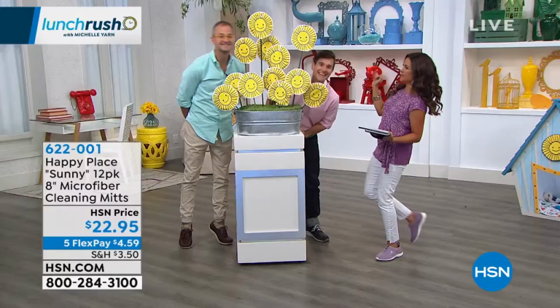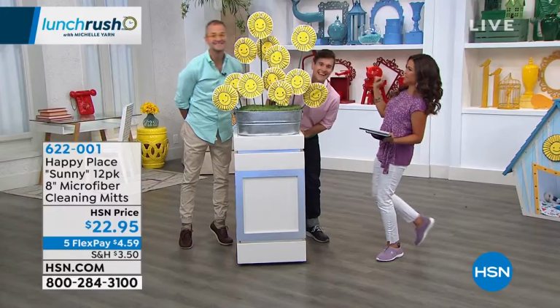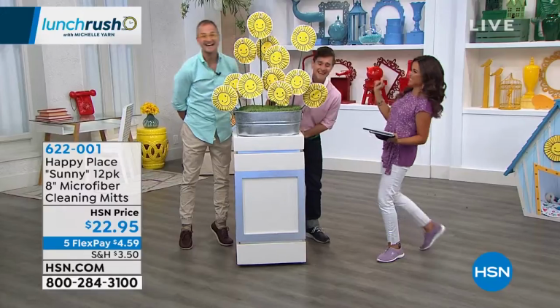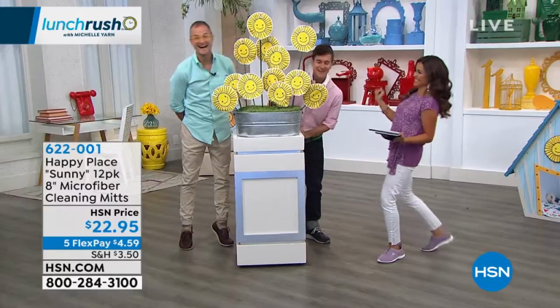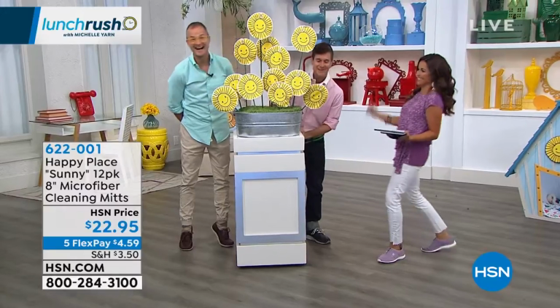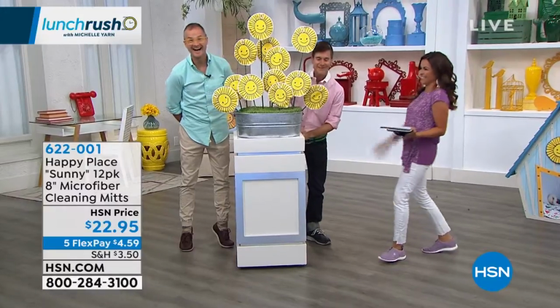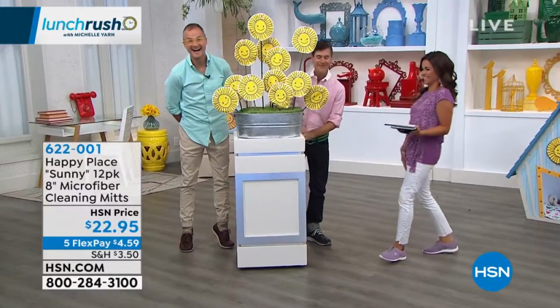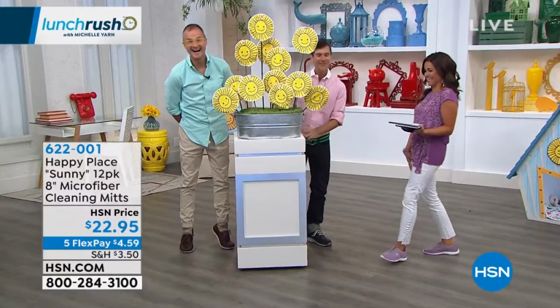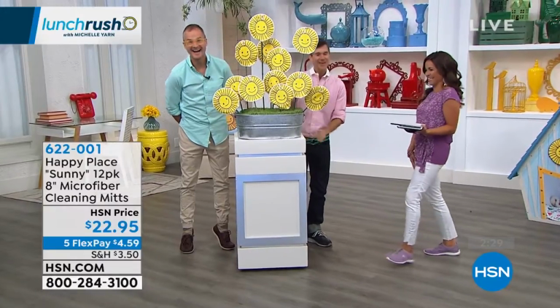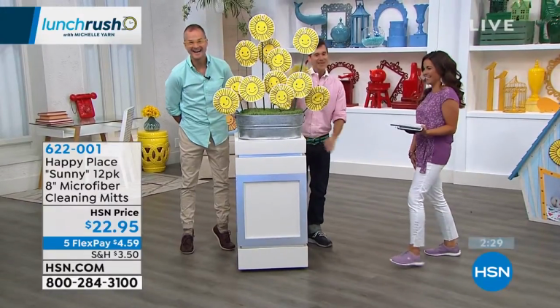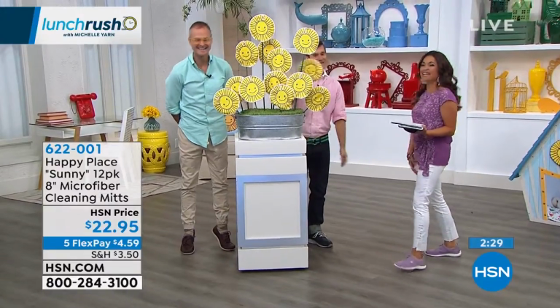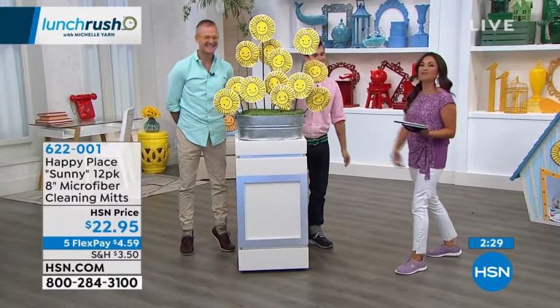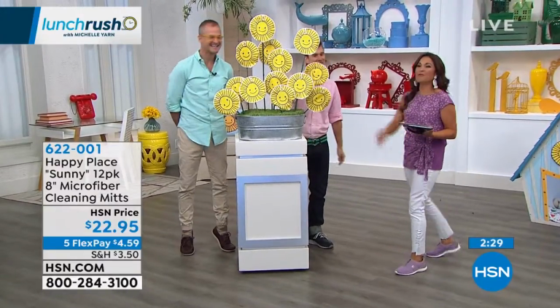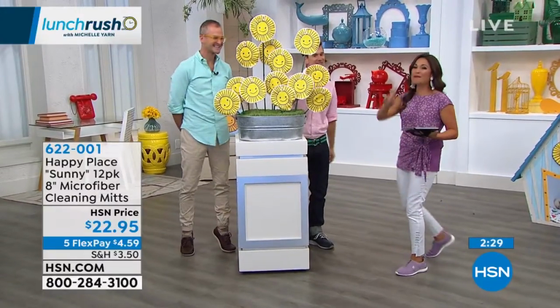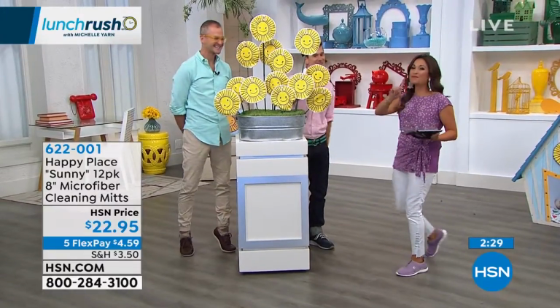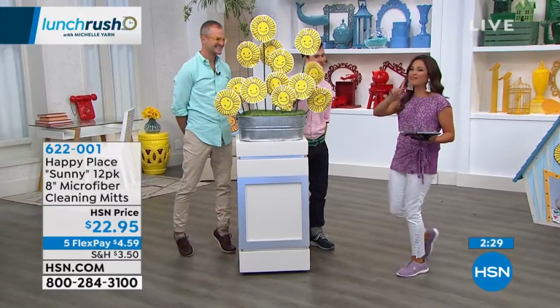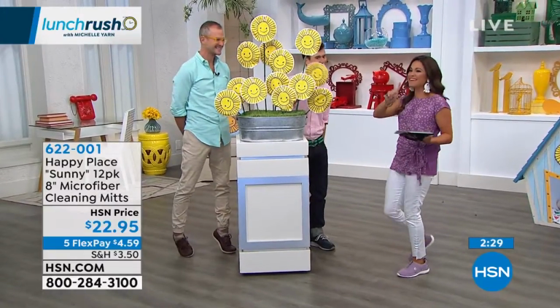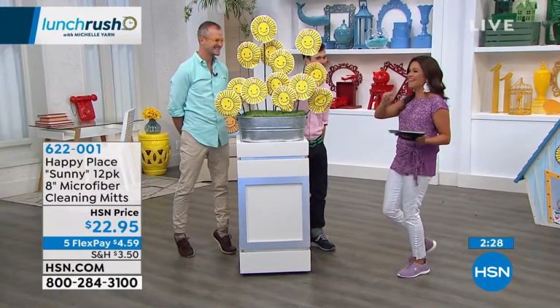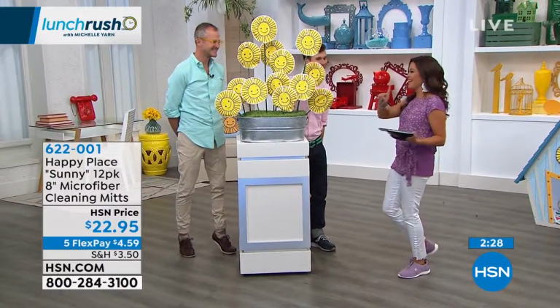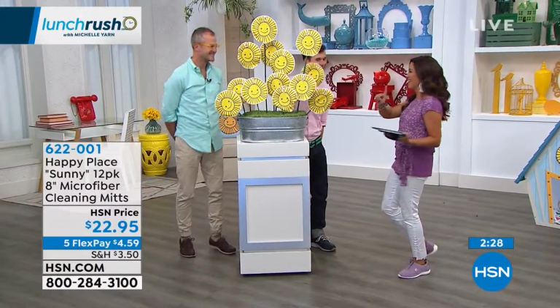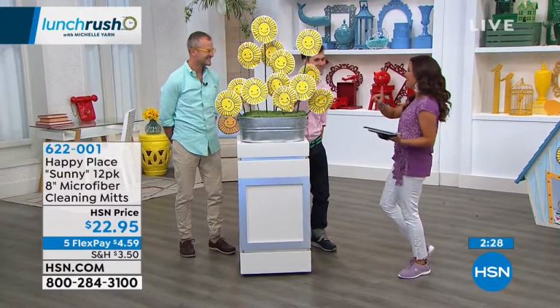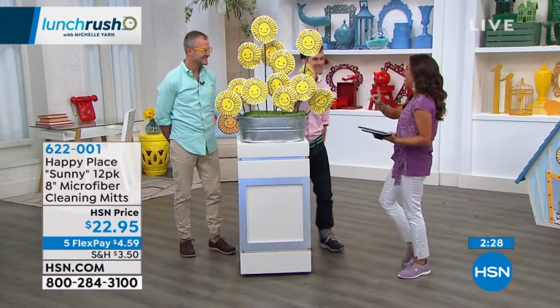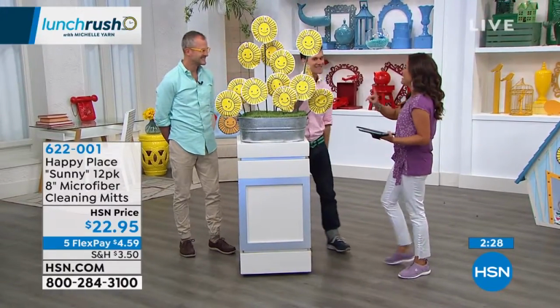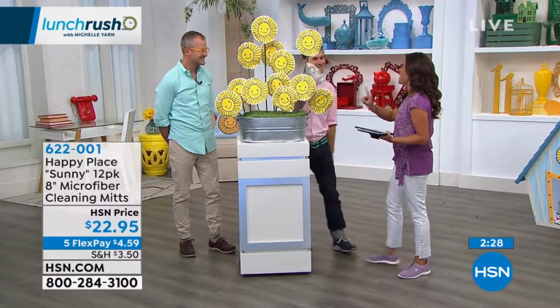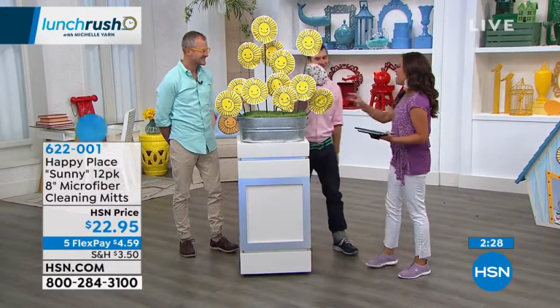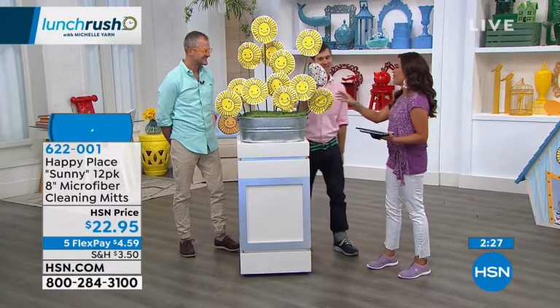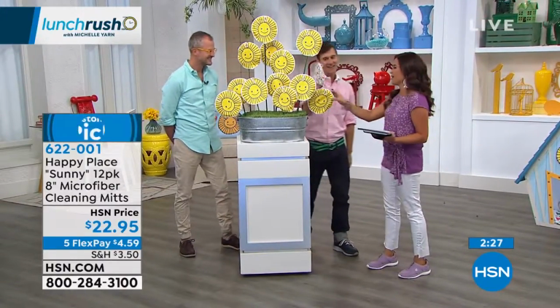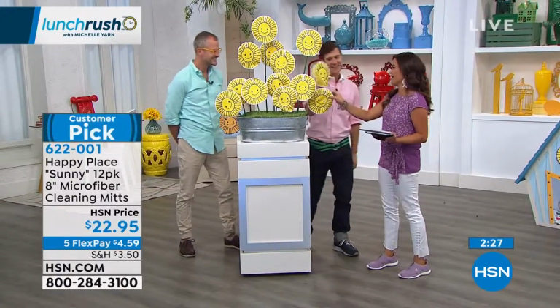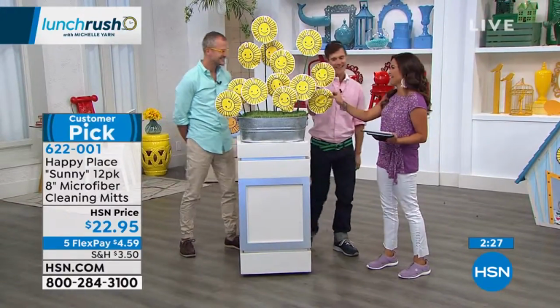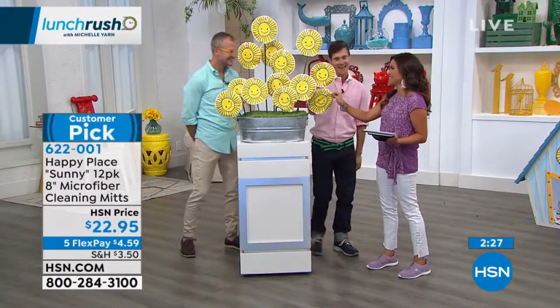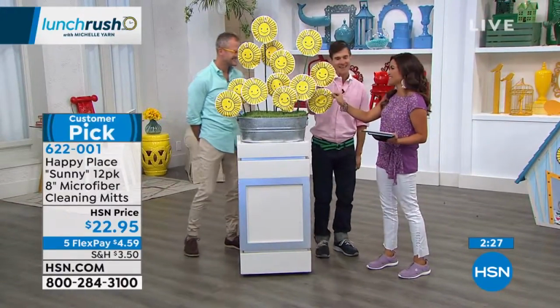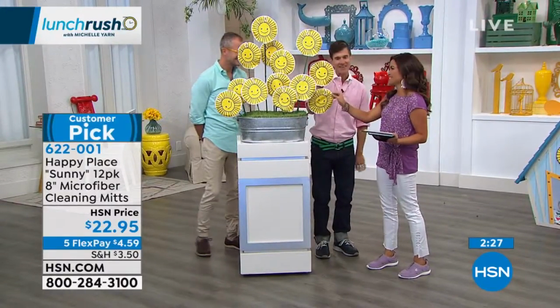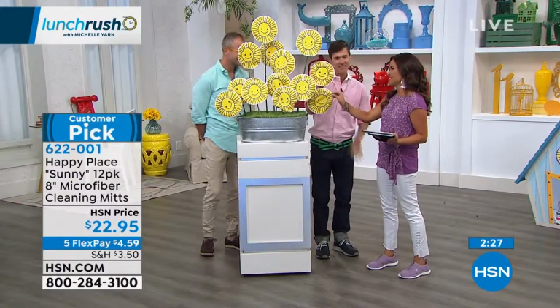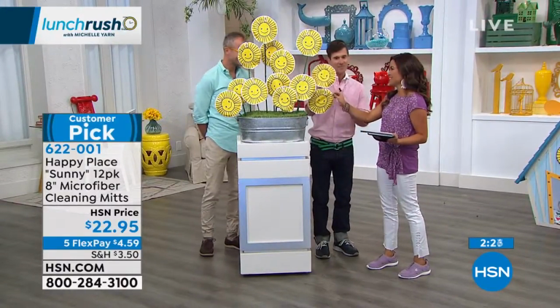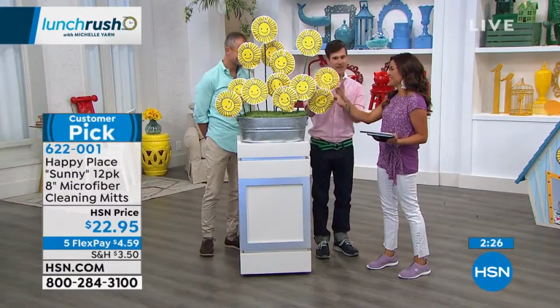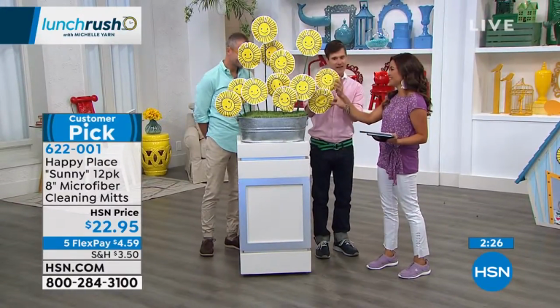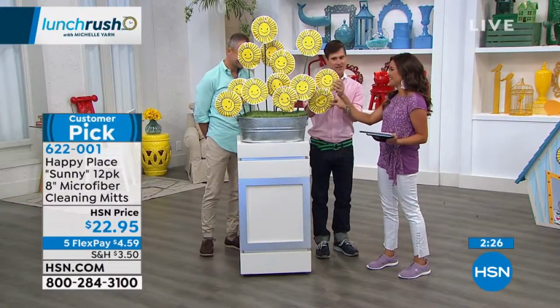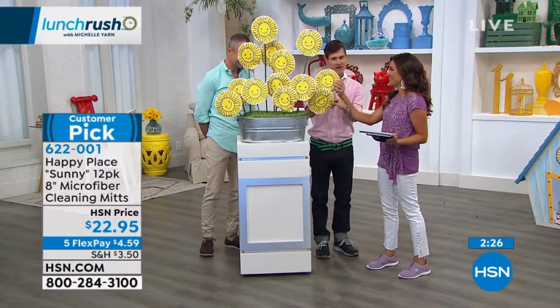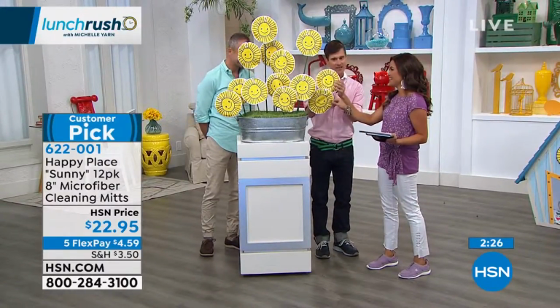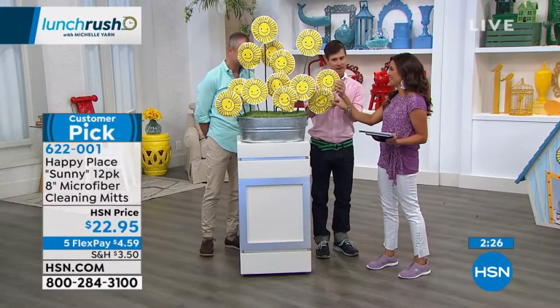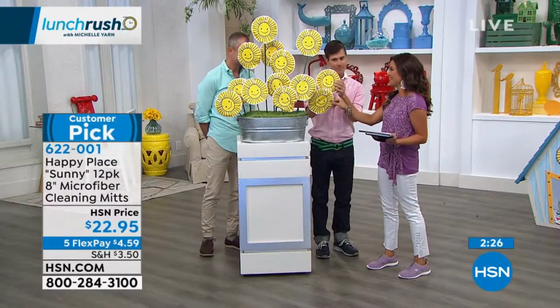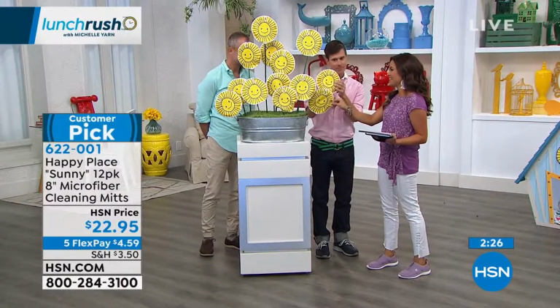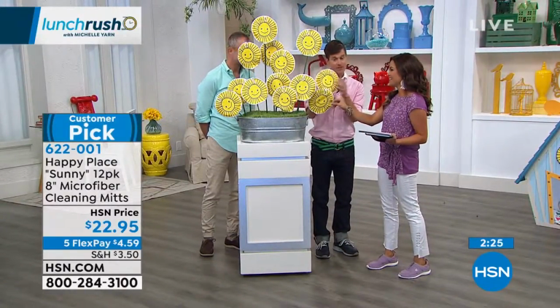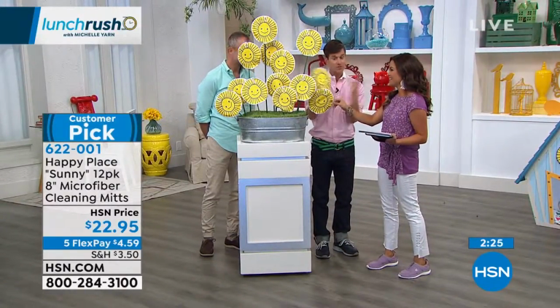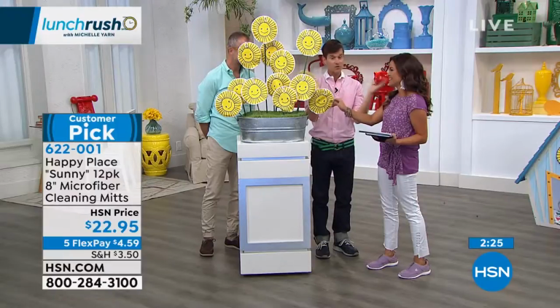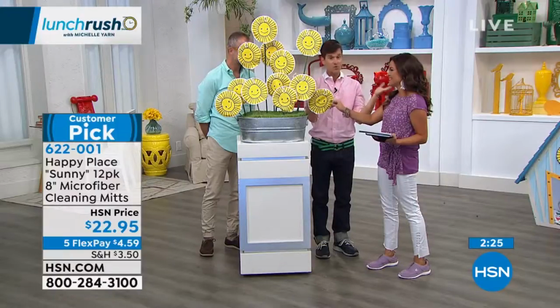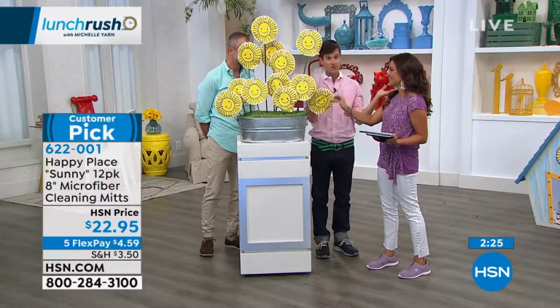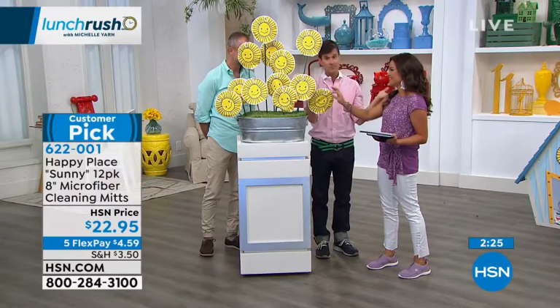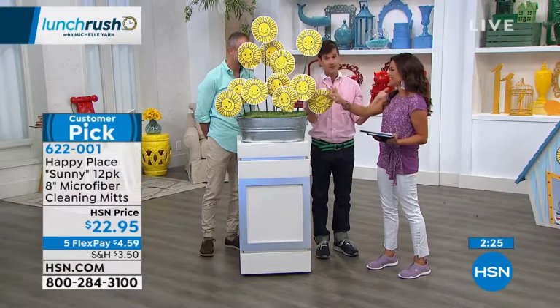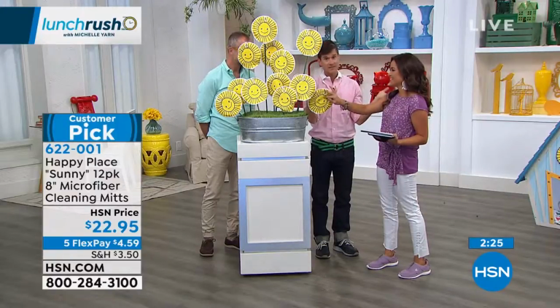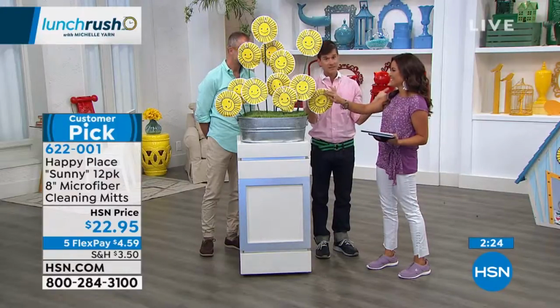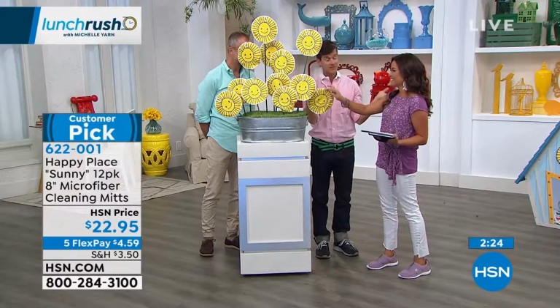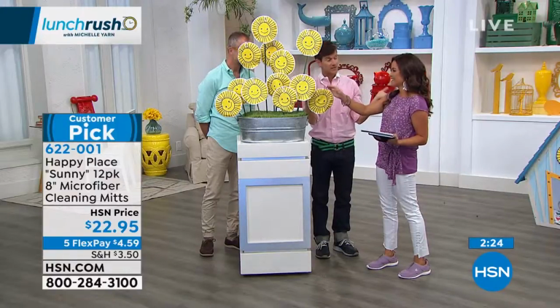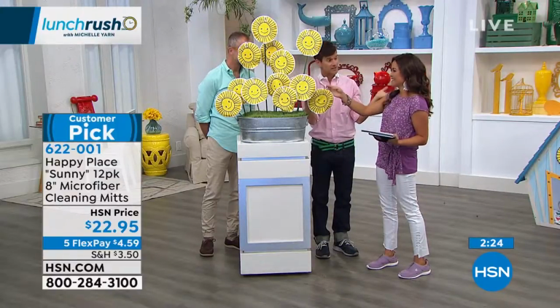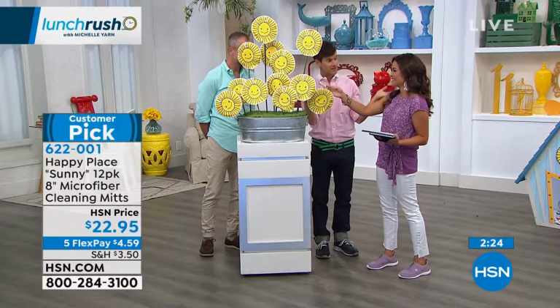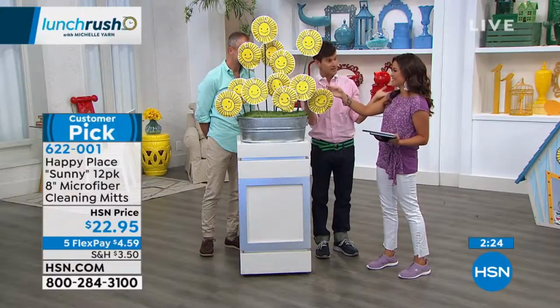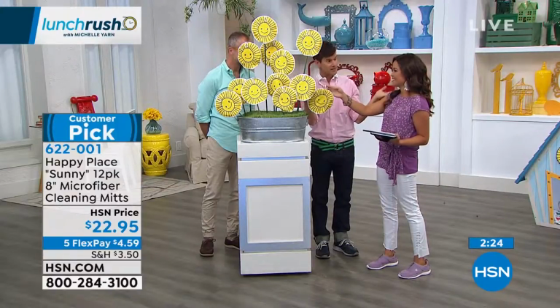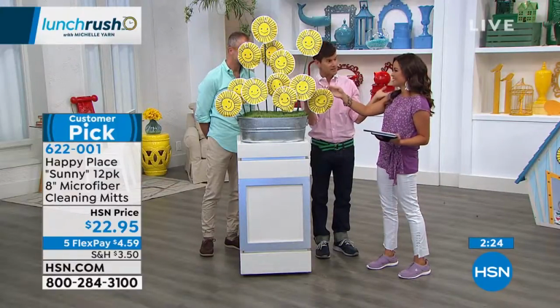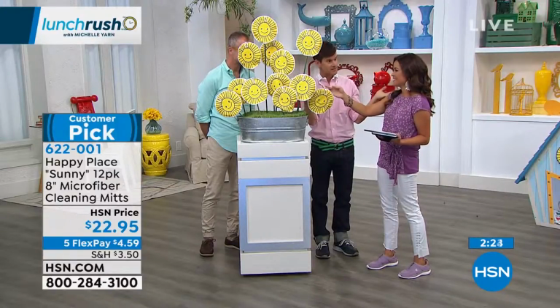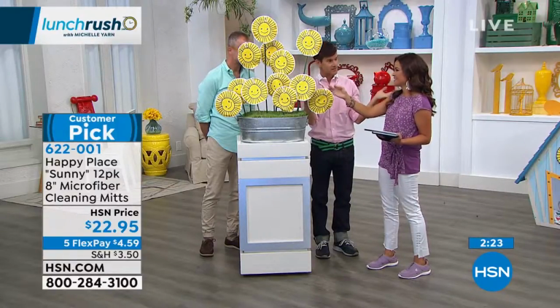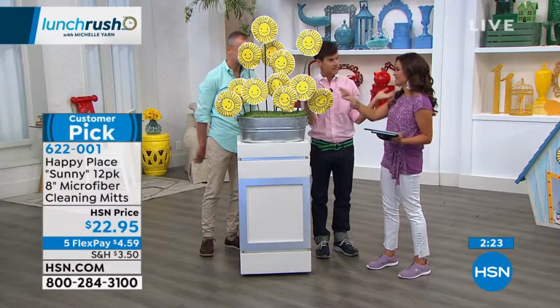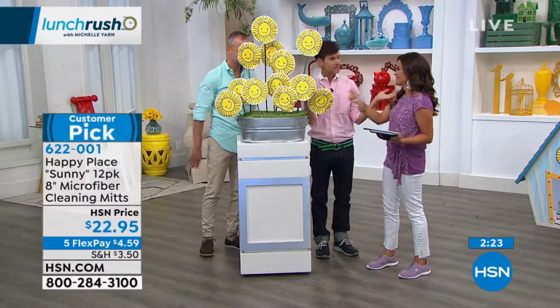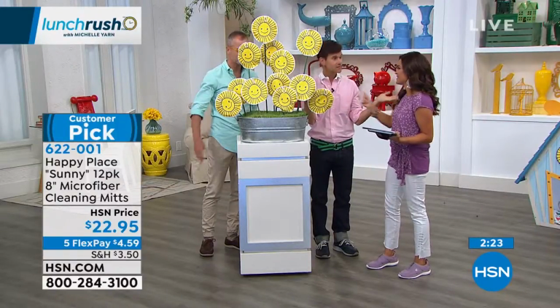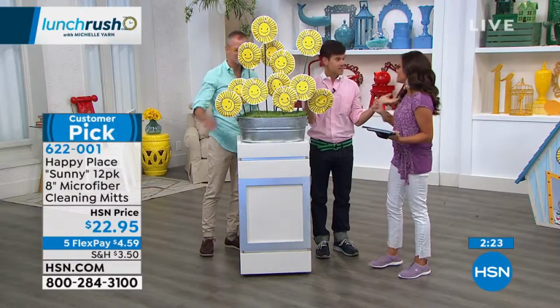Hello, this is Sunny, and that's the mascot of Happy Place because what's the best disinfectant there is? Sunshine.